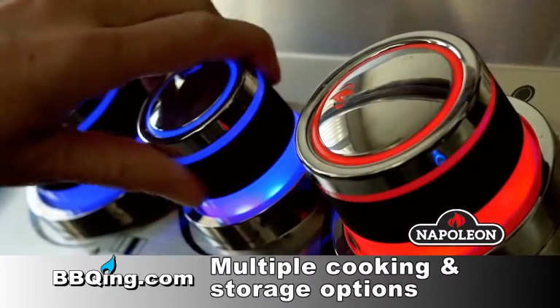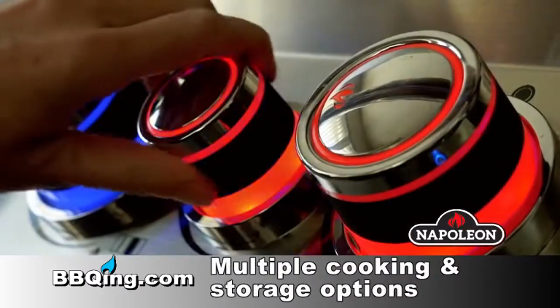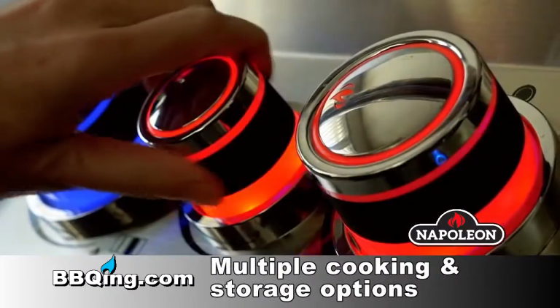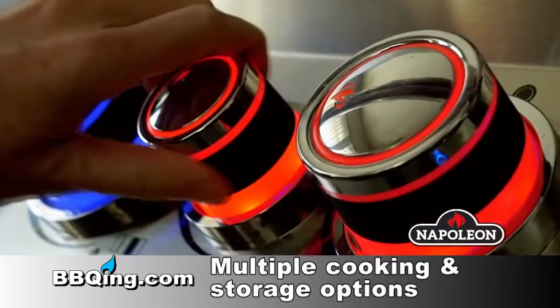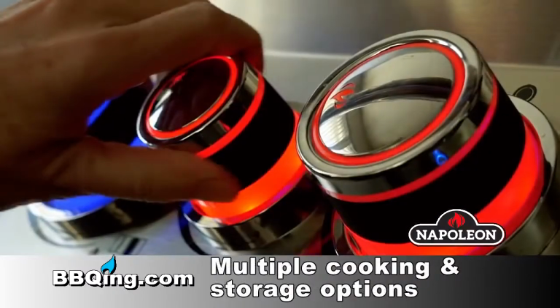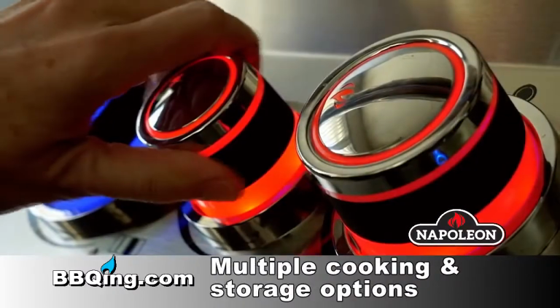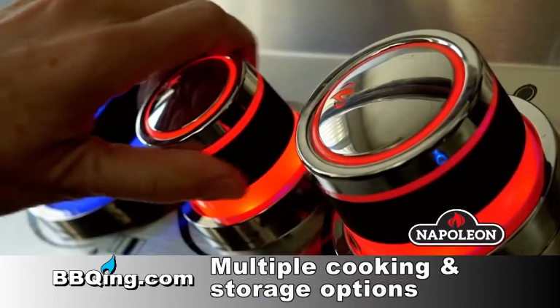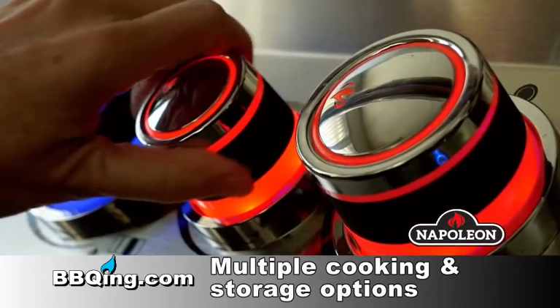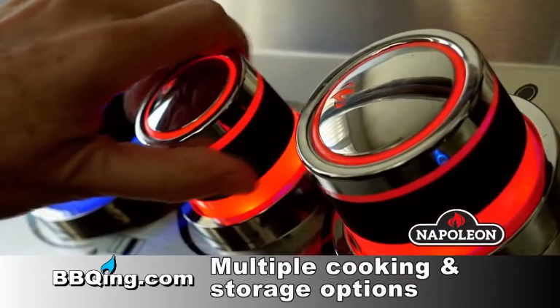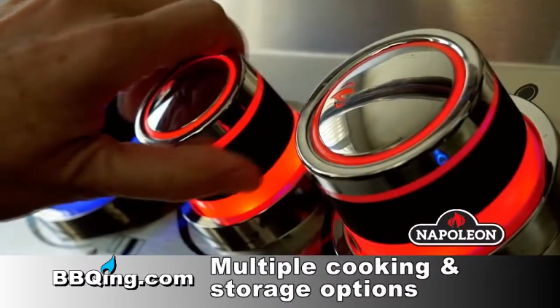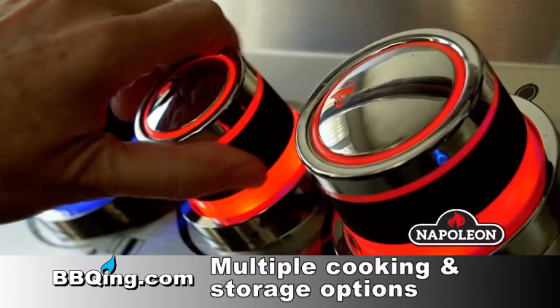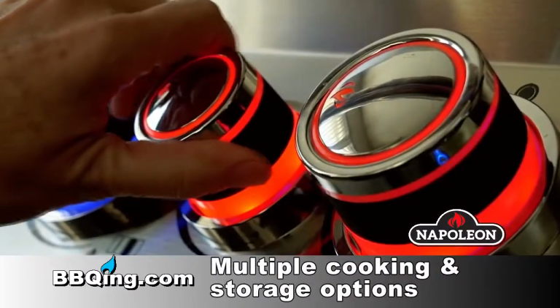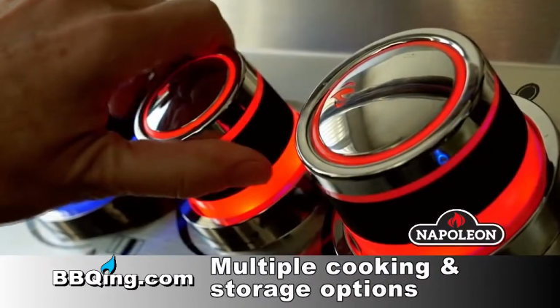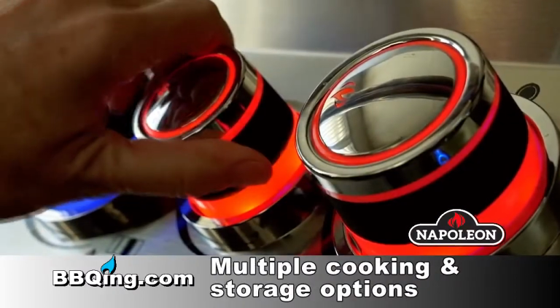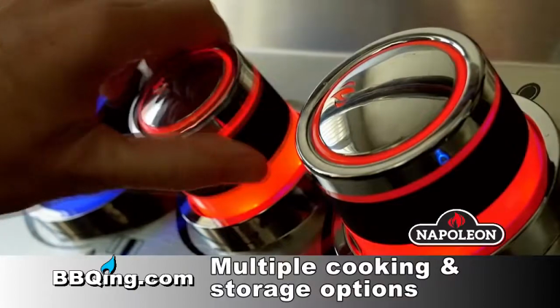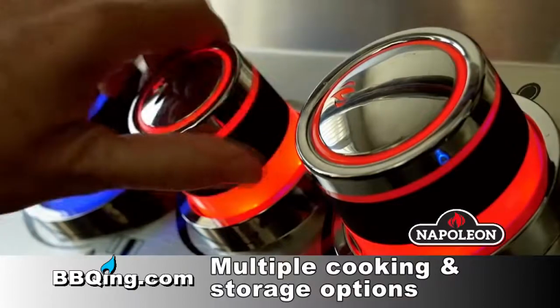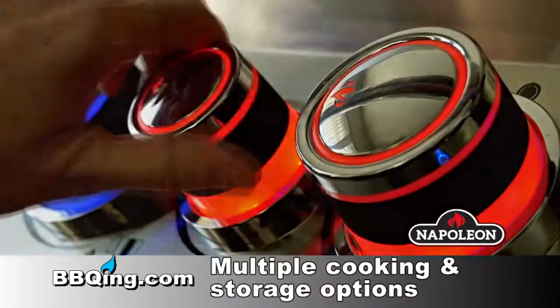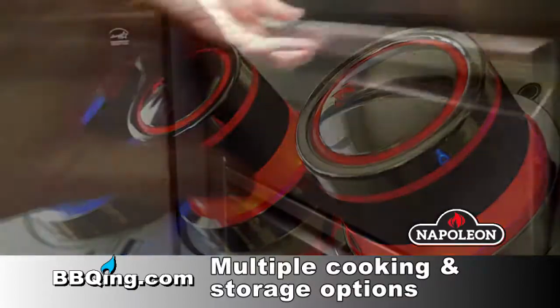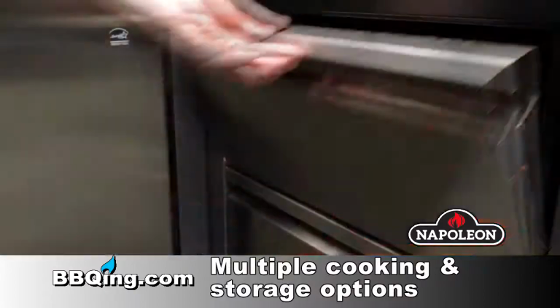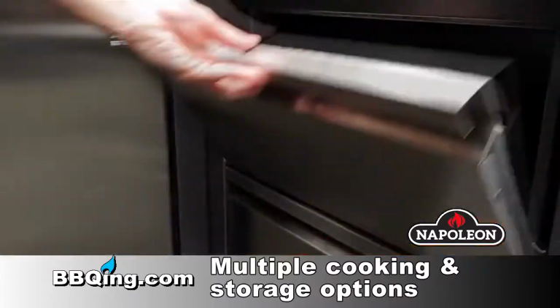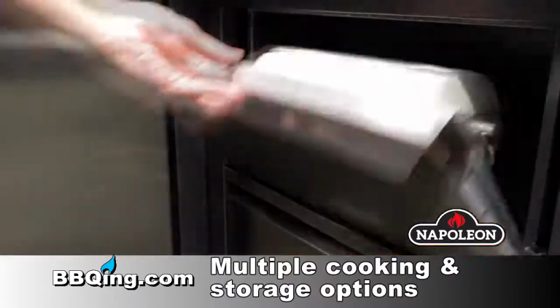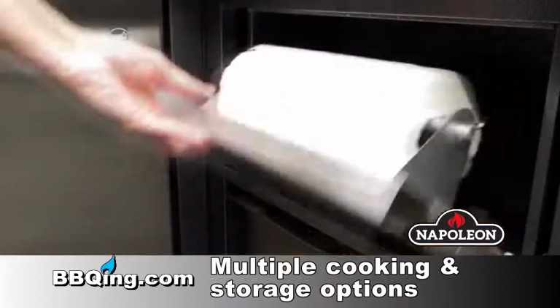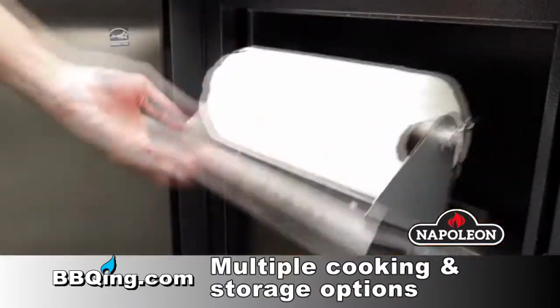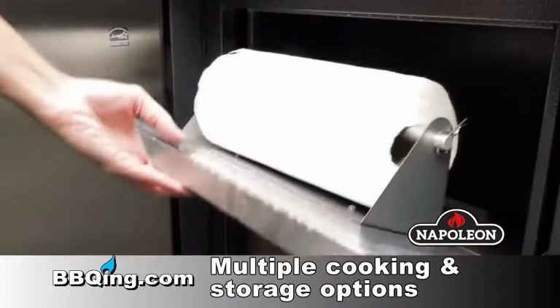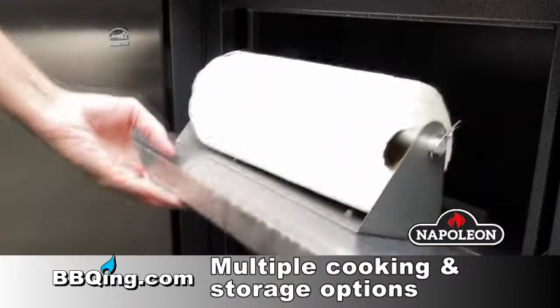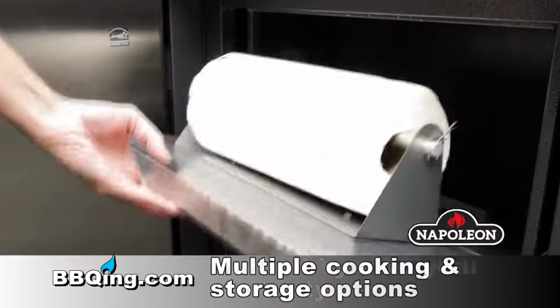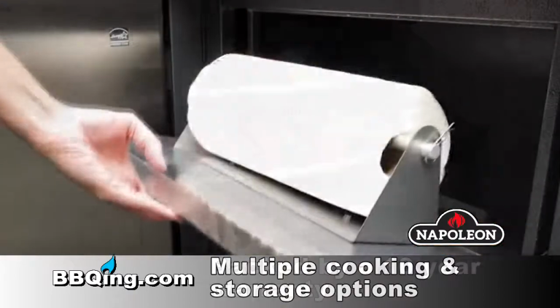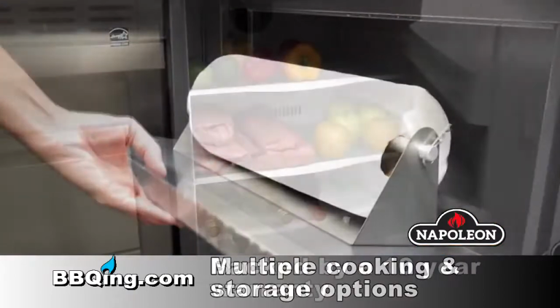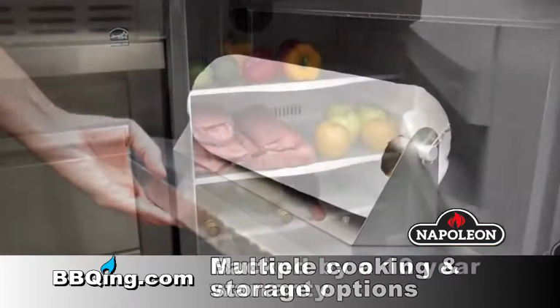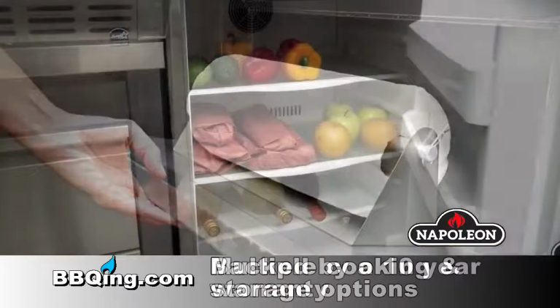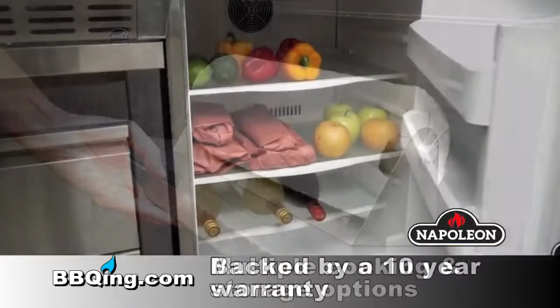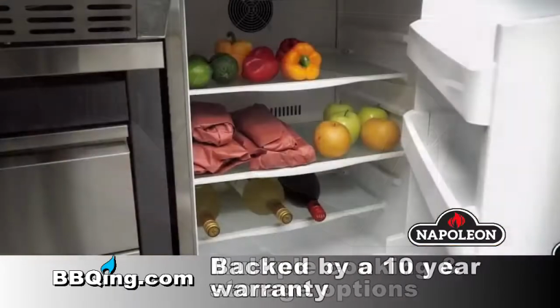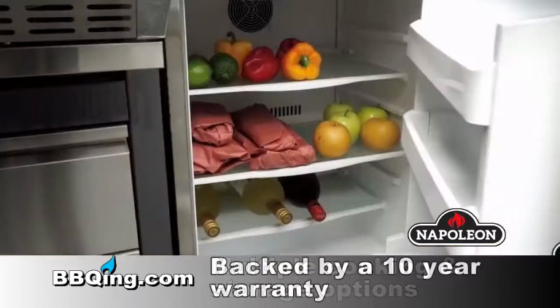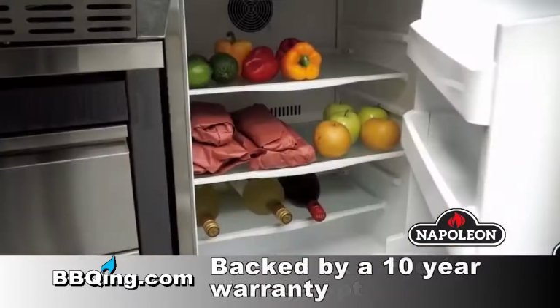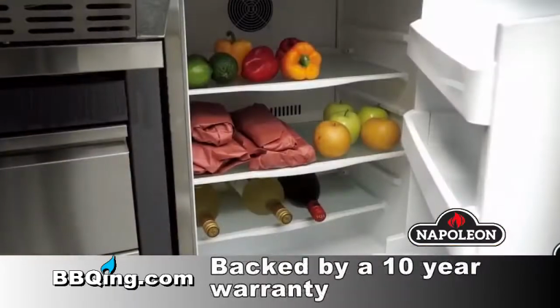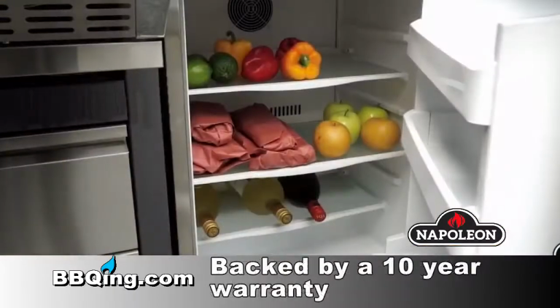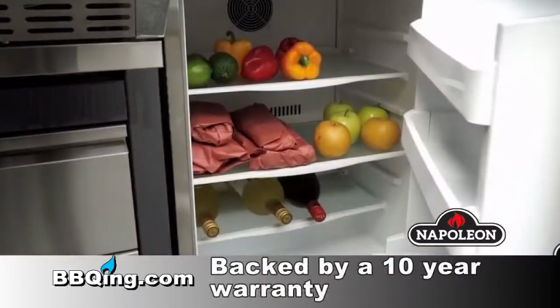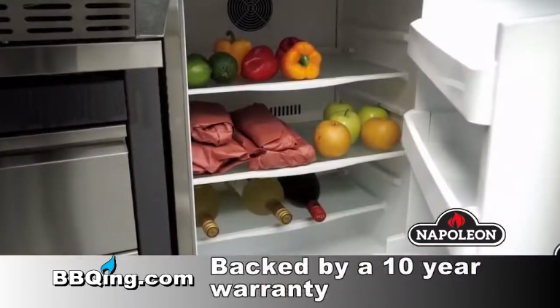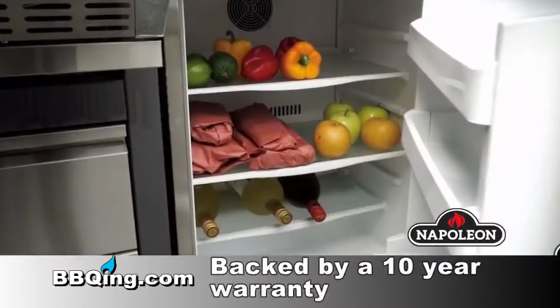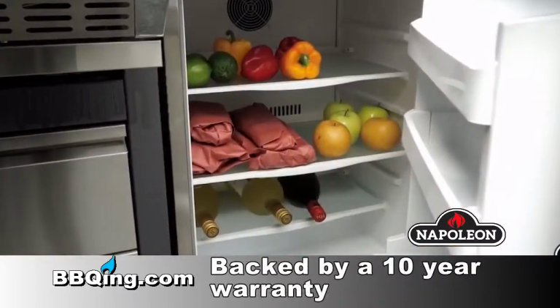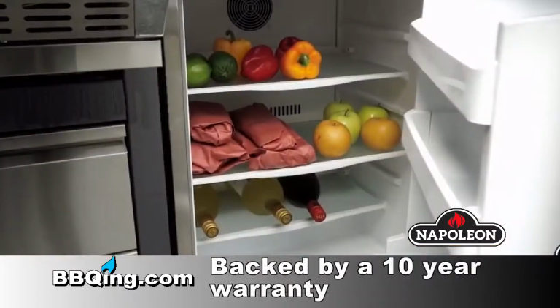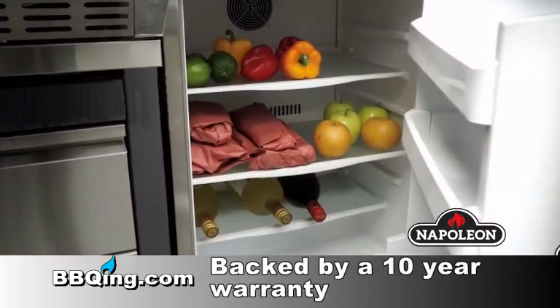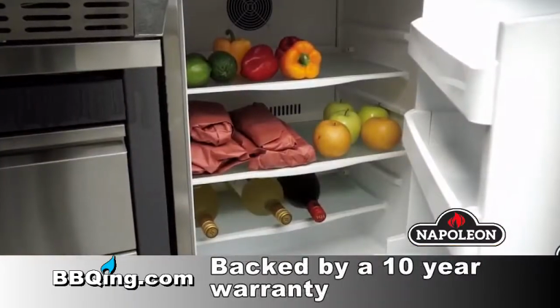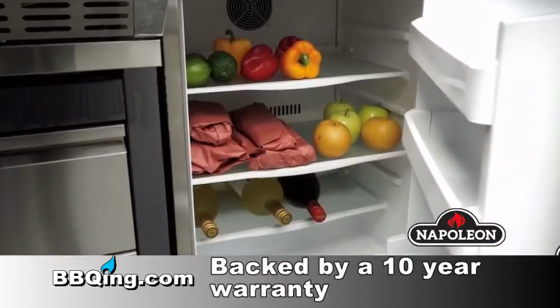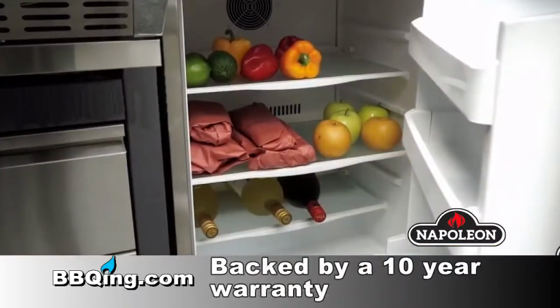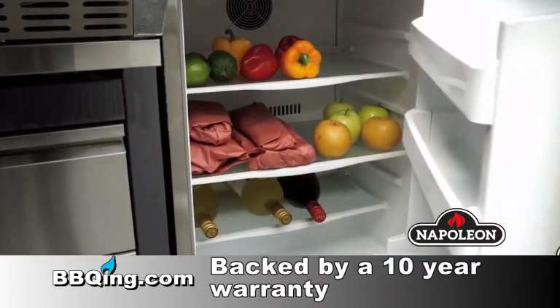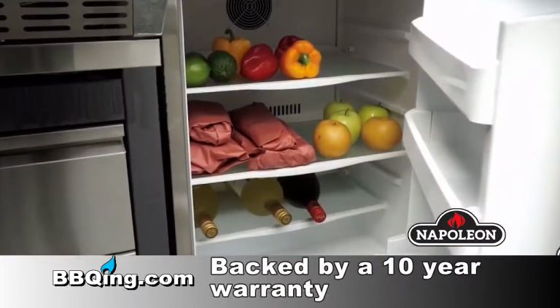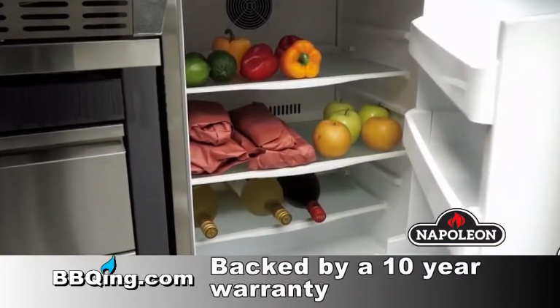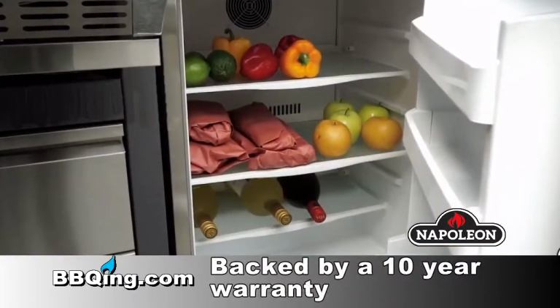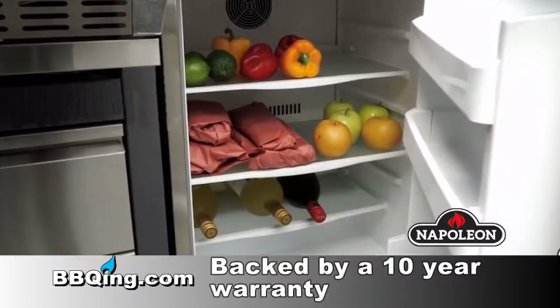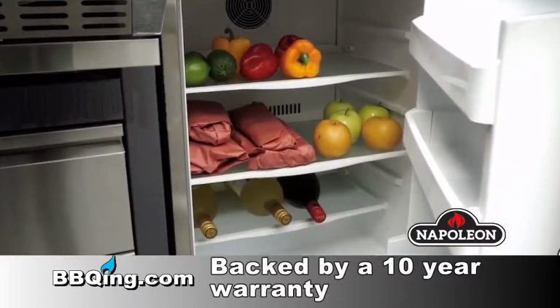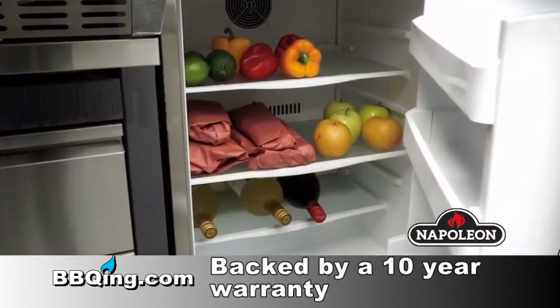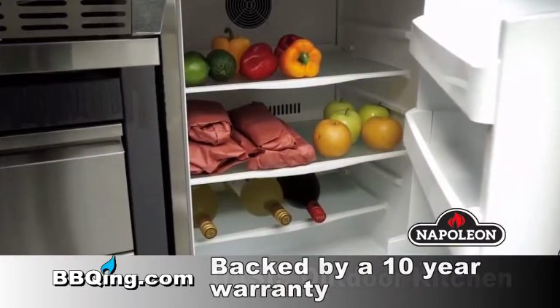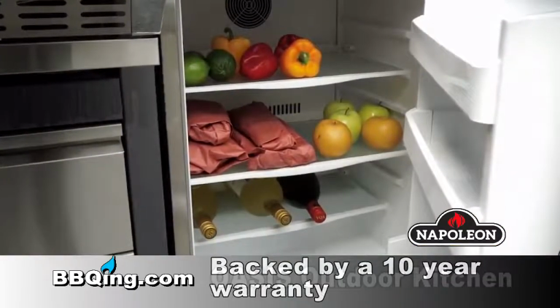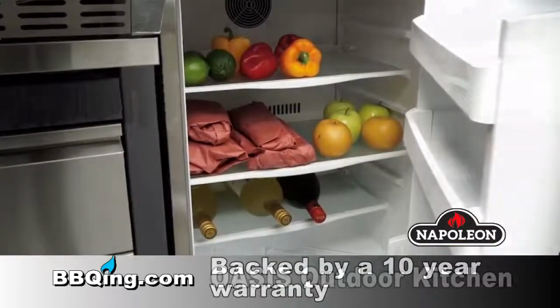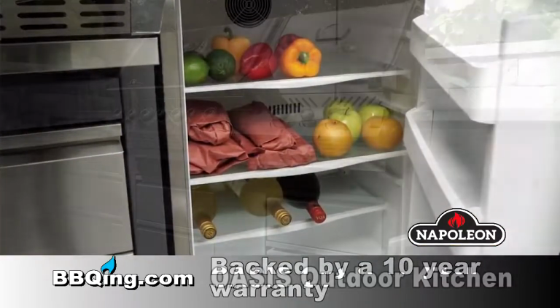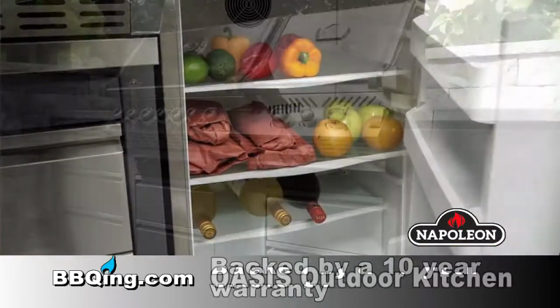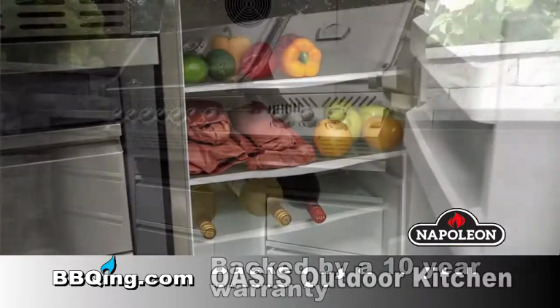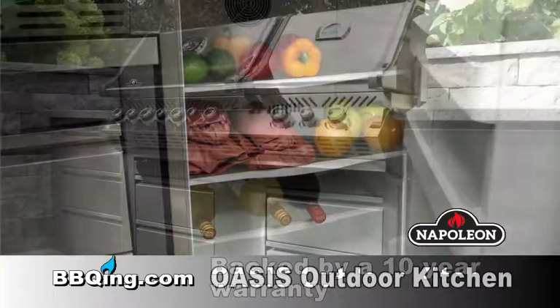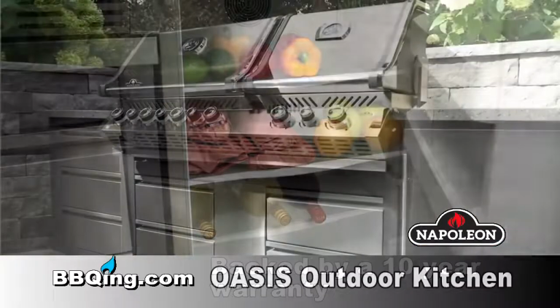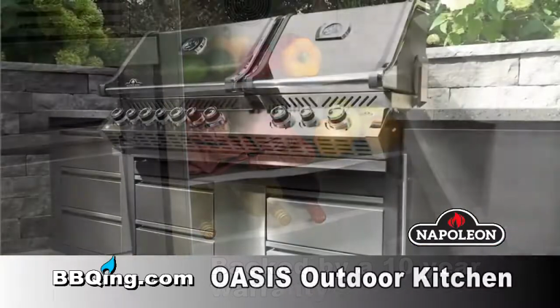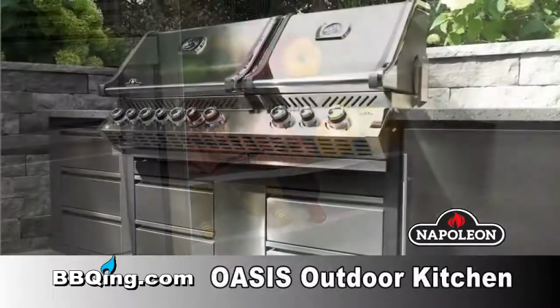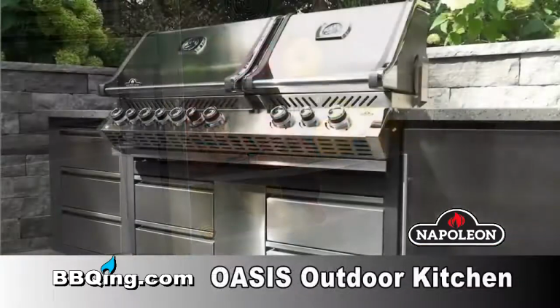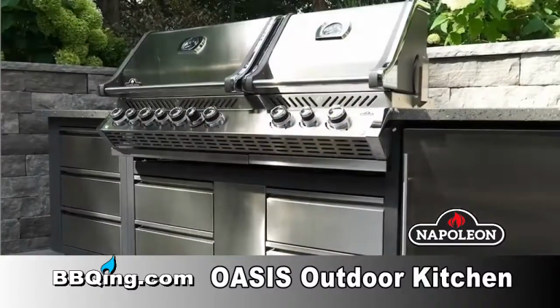The quality is fantastic at this price as well, because you have all powder coated steel with stainless steel doors and drawers, with a 10-year warranty.